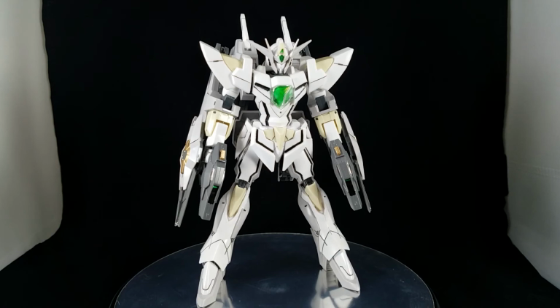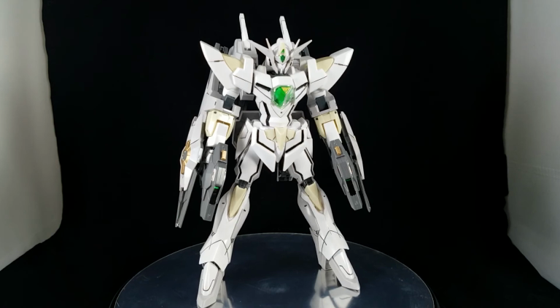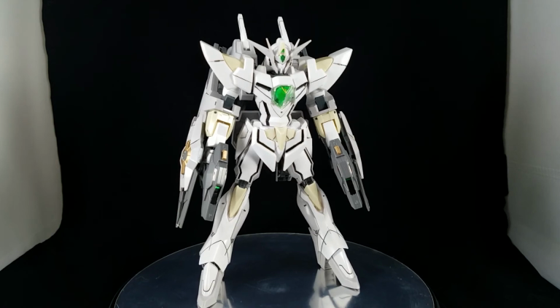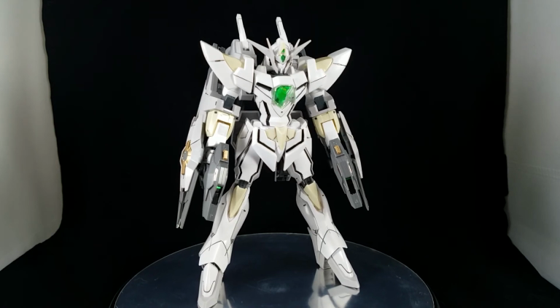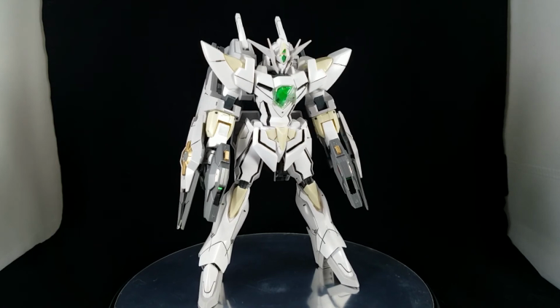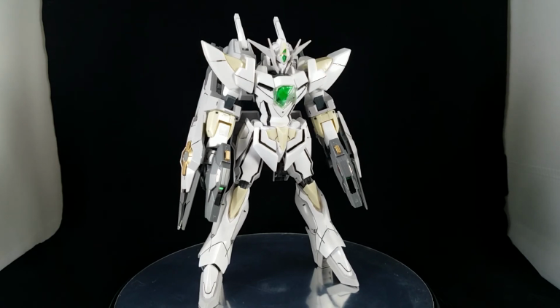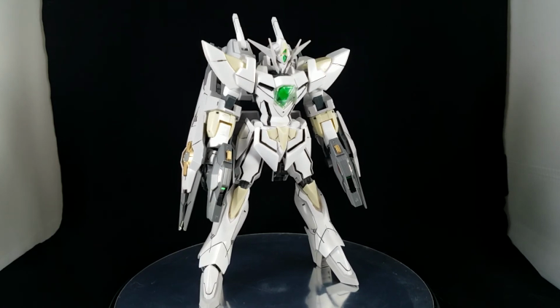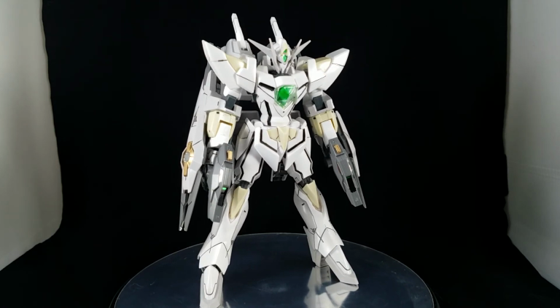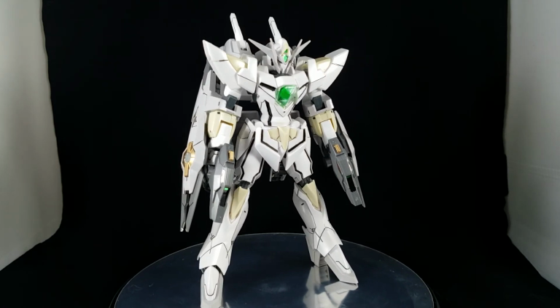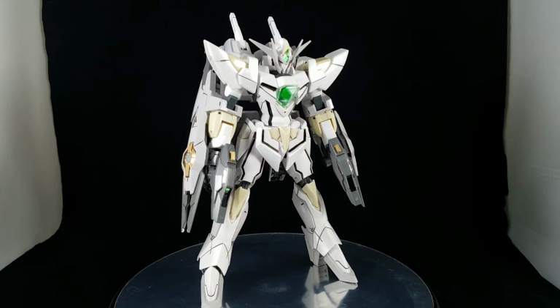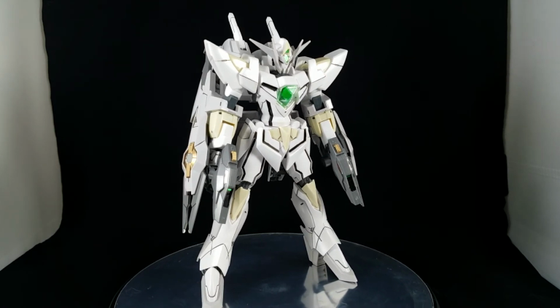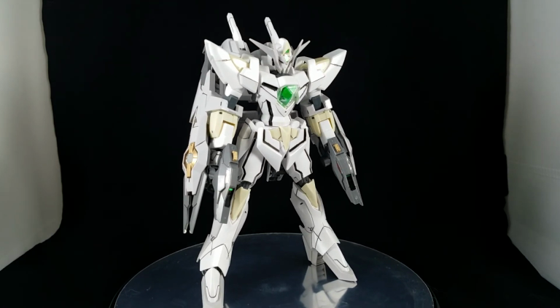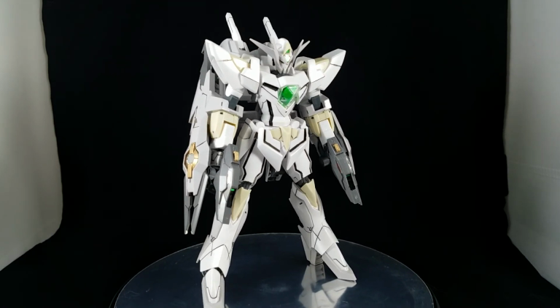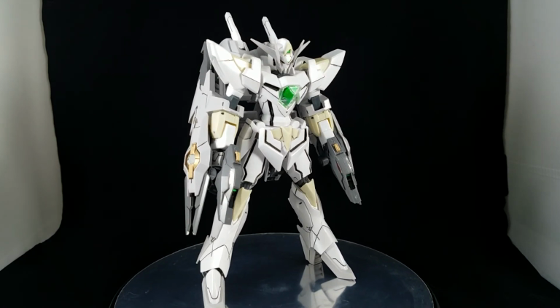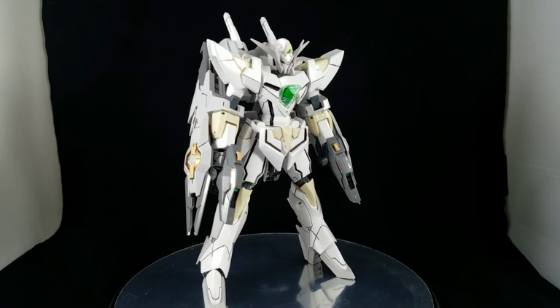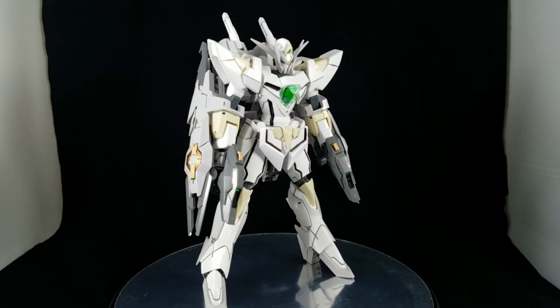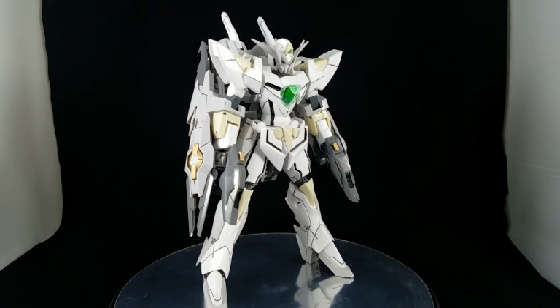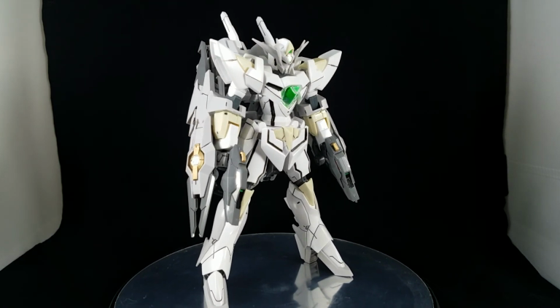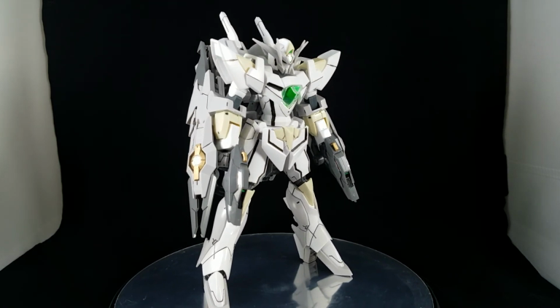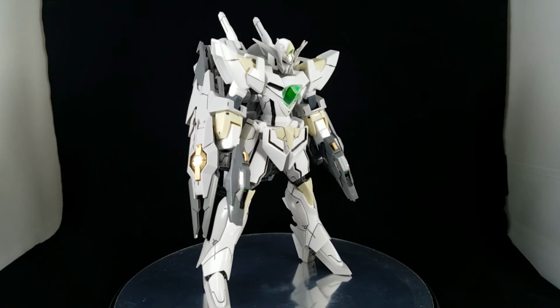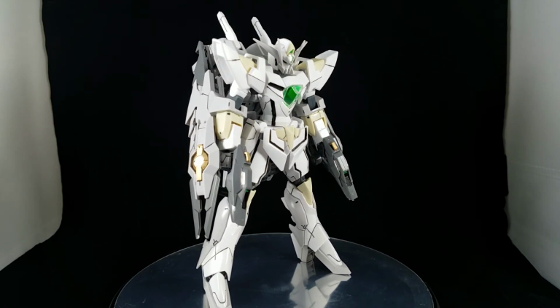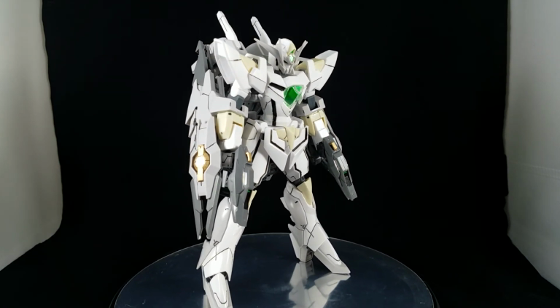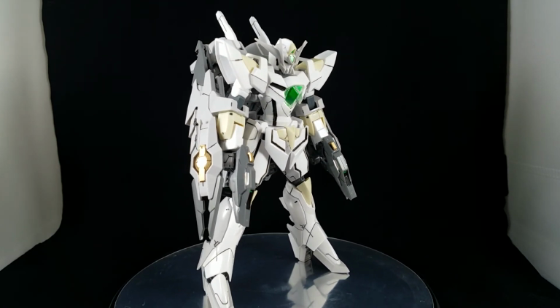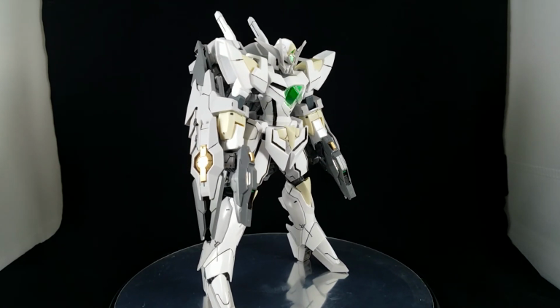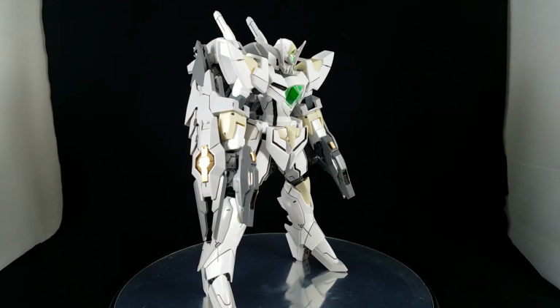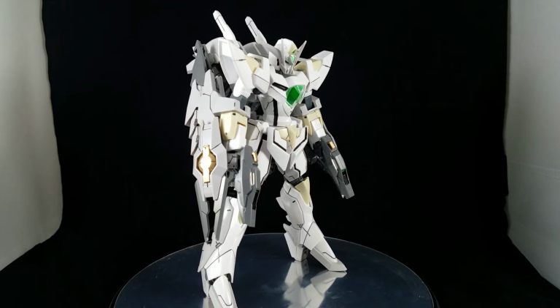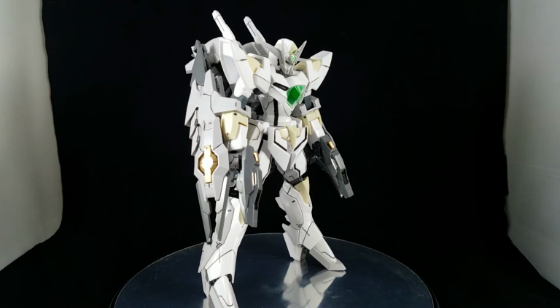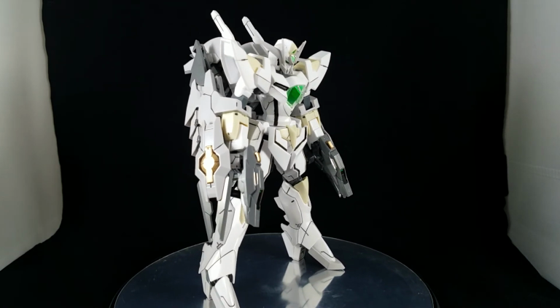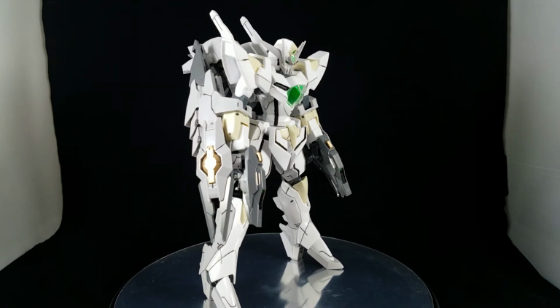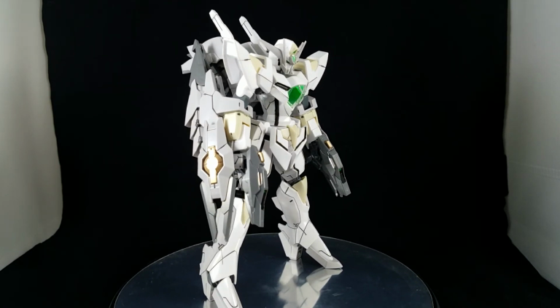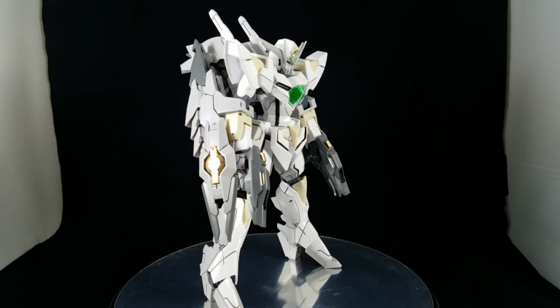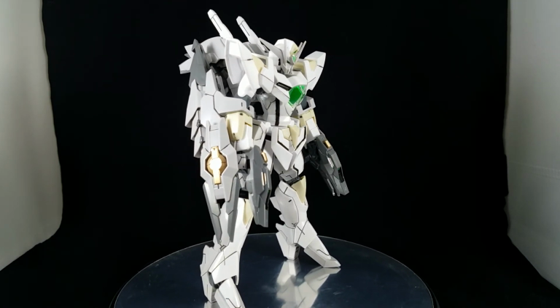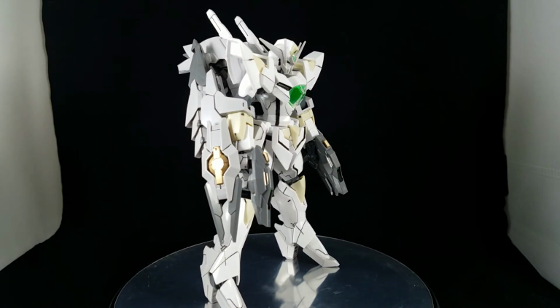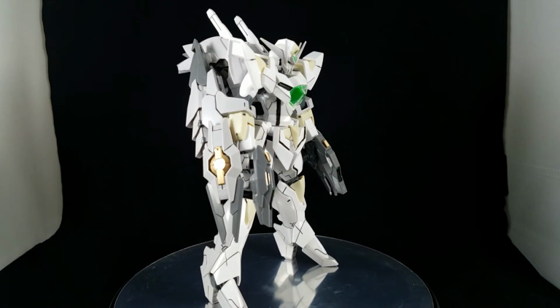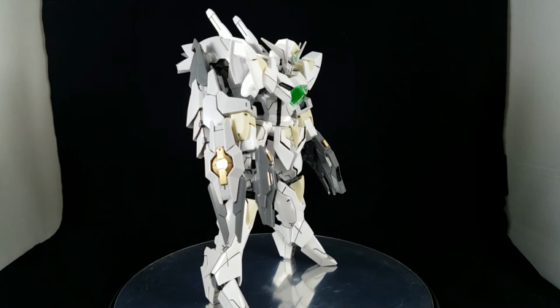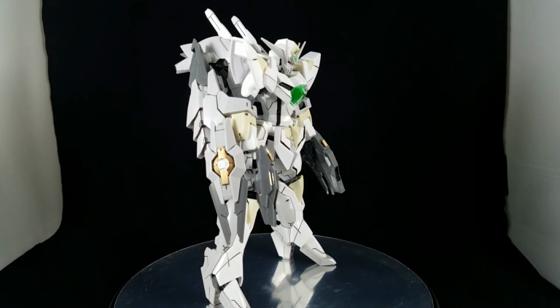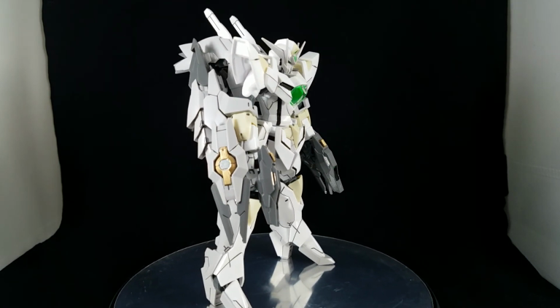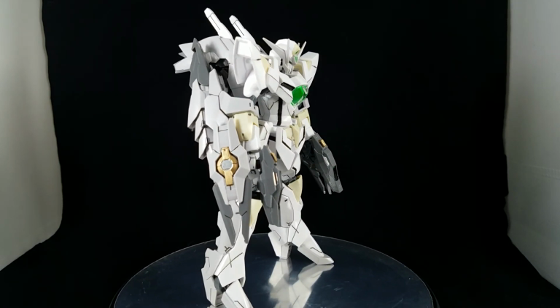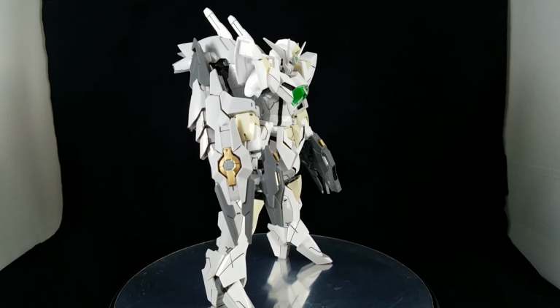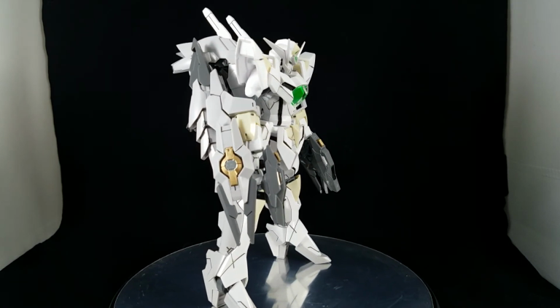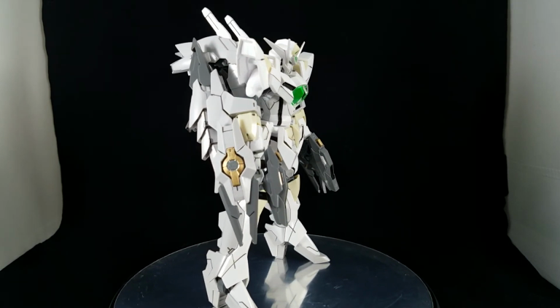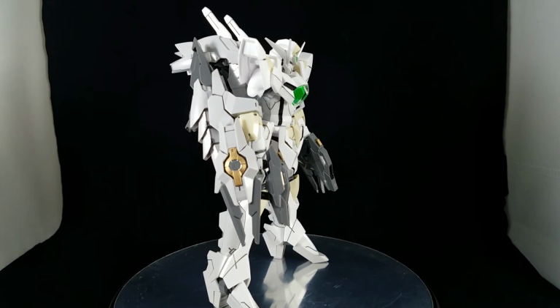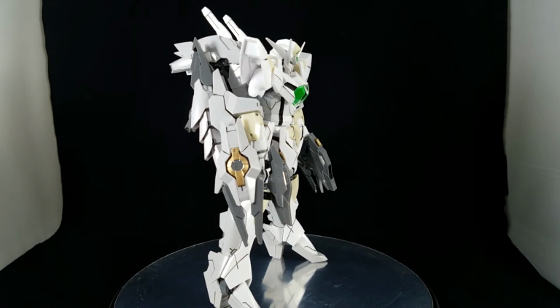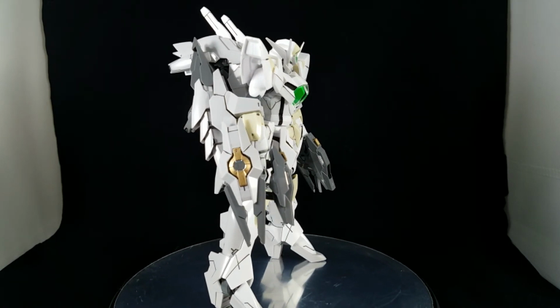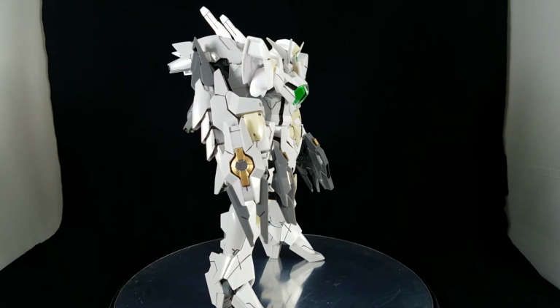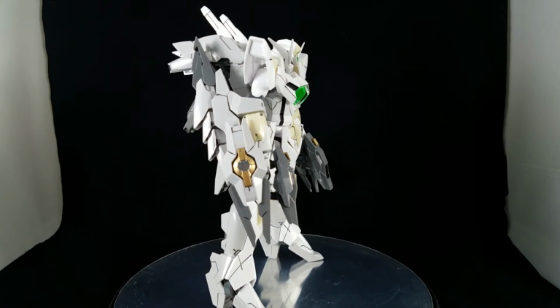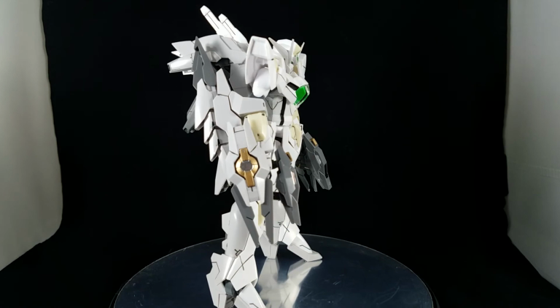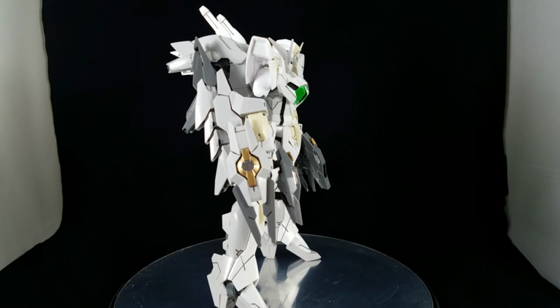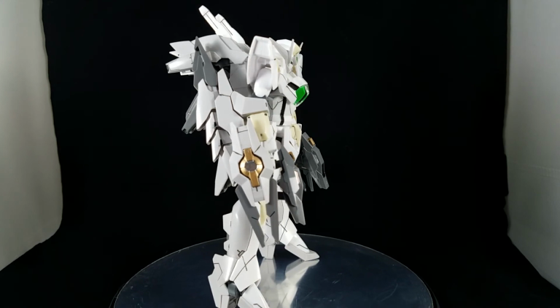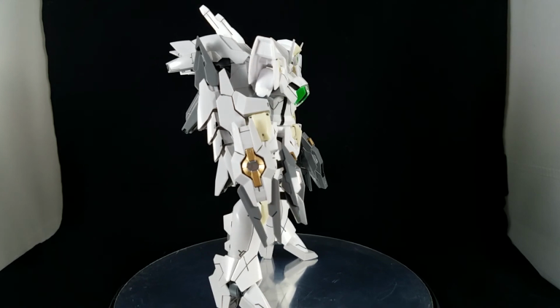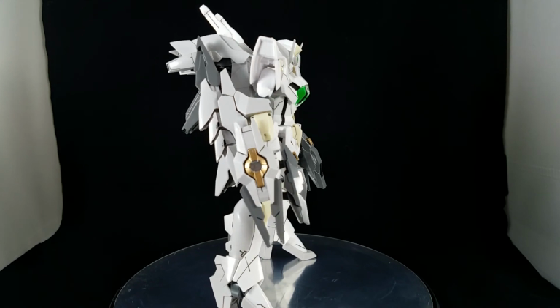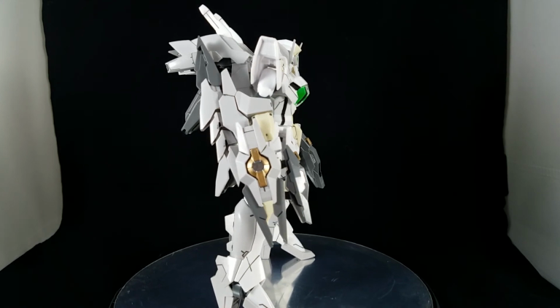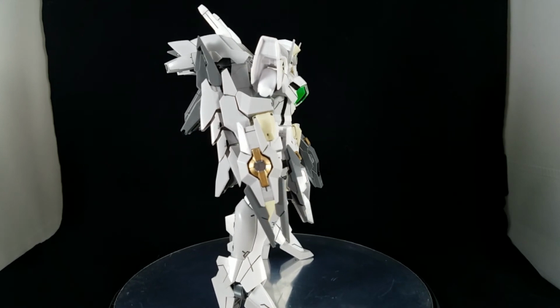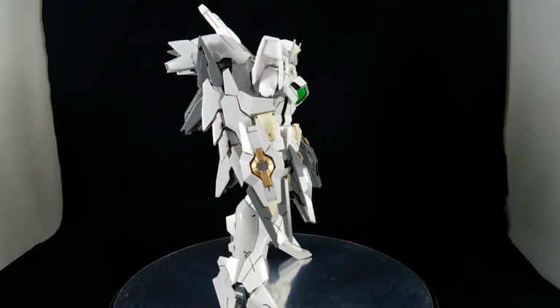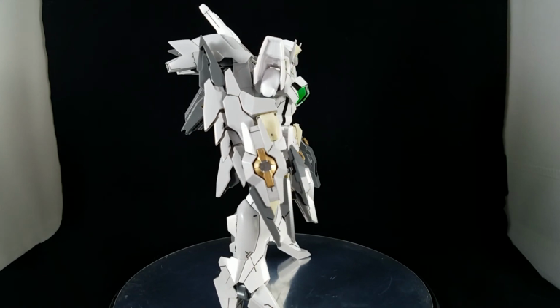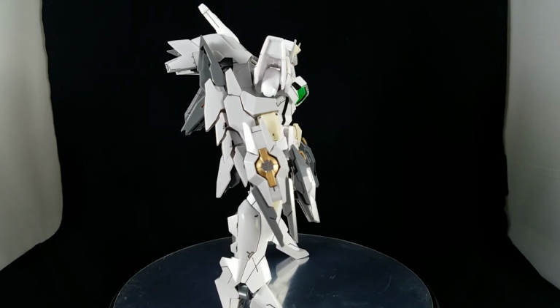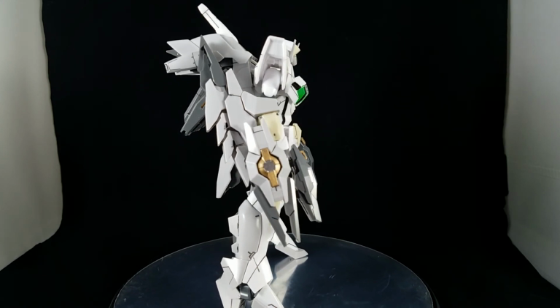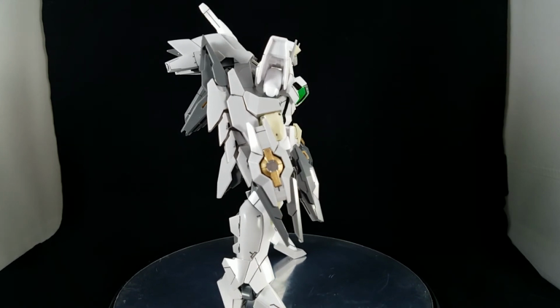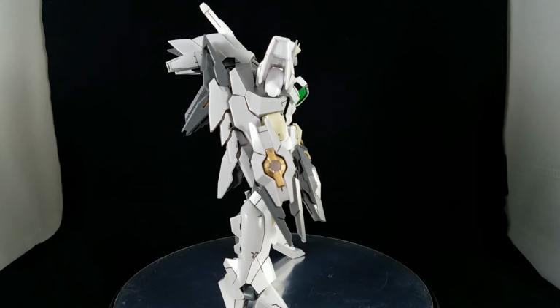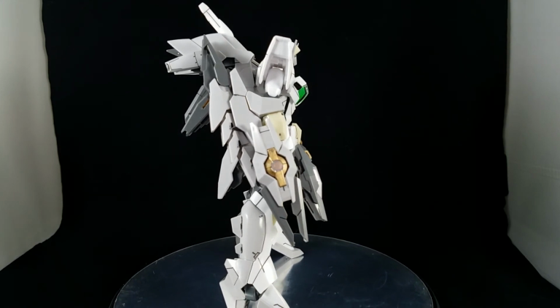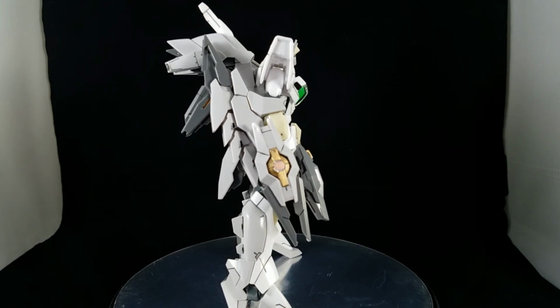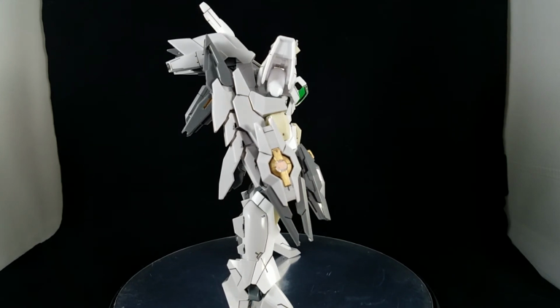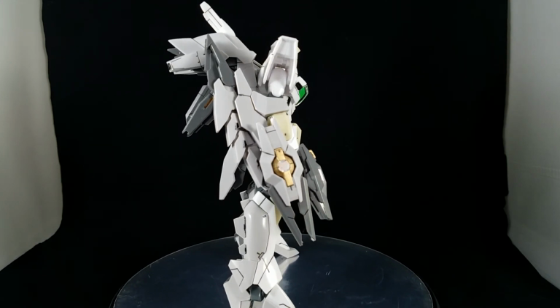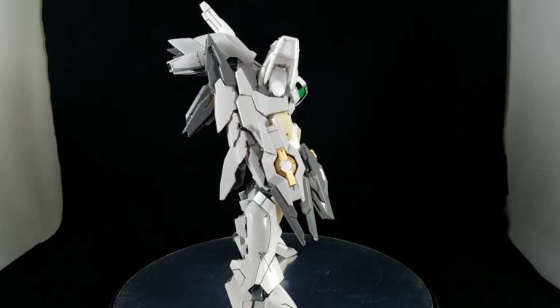But when you look at it from the back, a little bit of gray all throughout it and the dark gray make it look really really well.